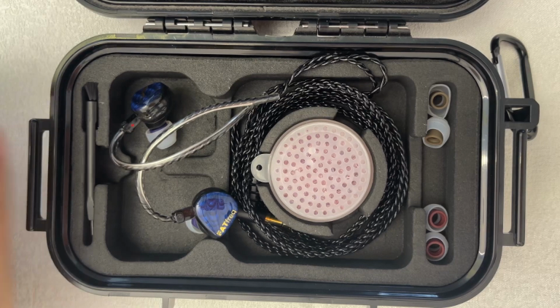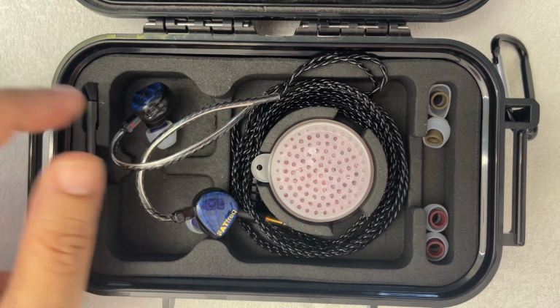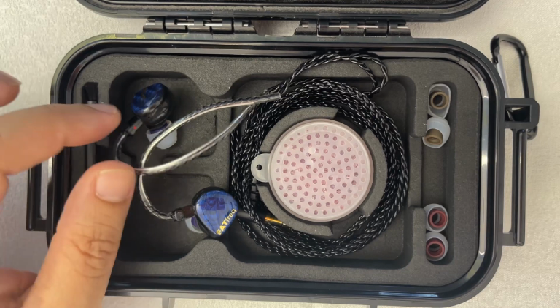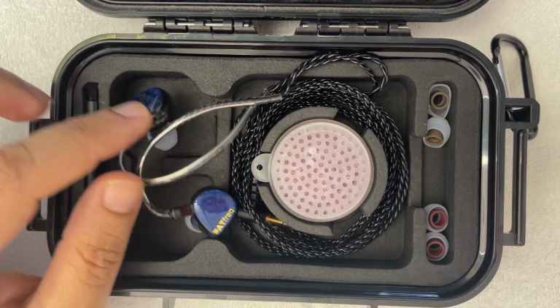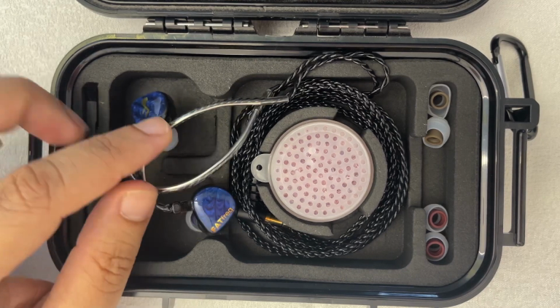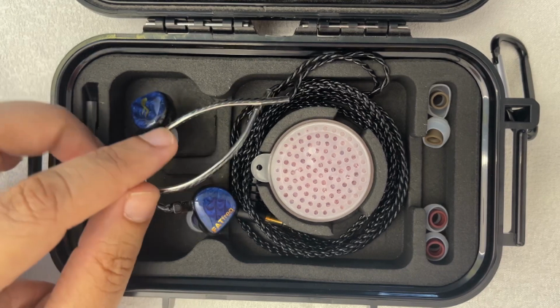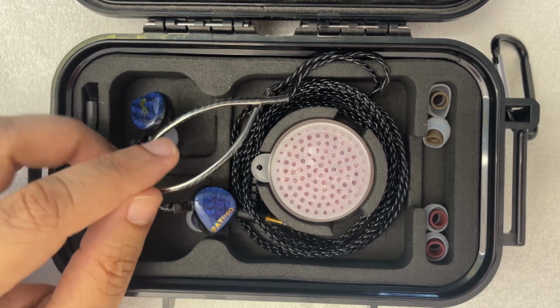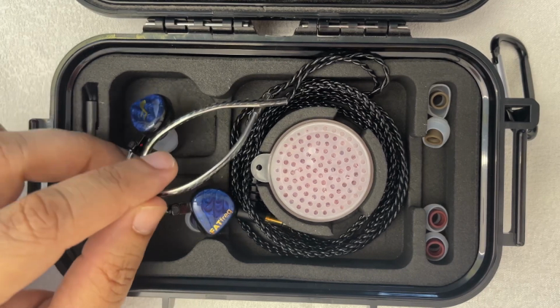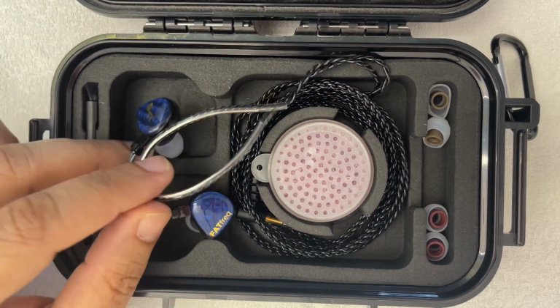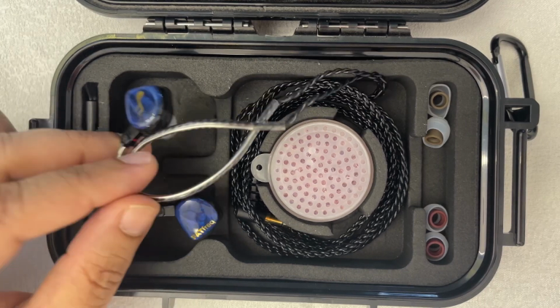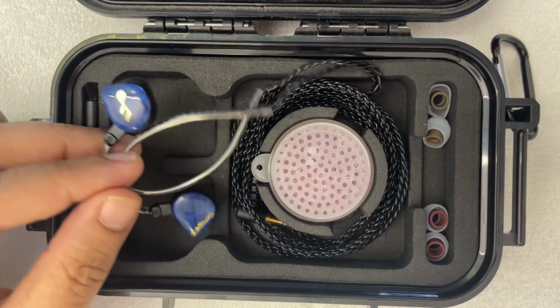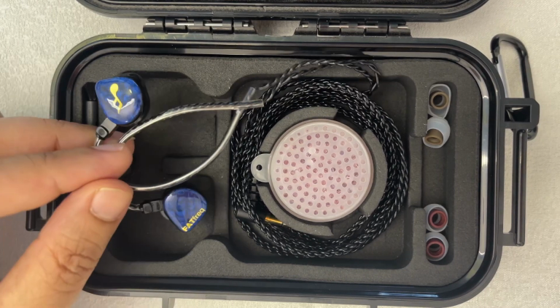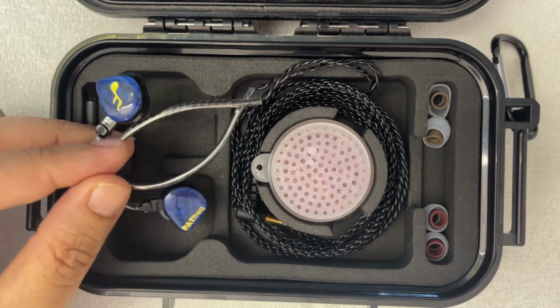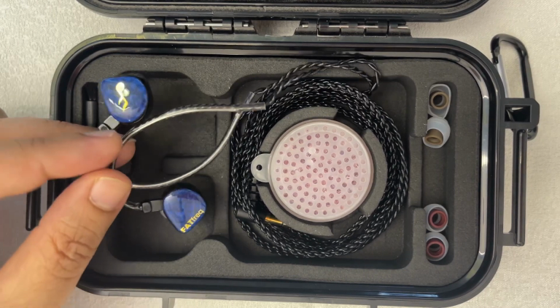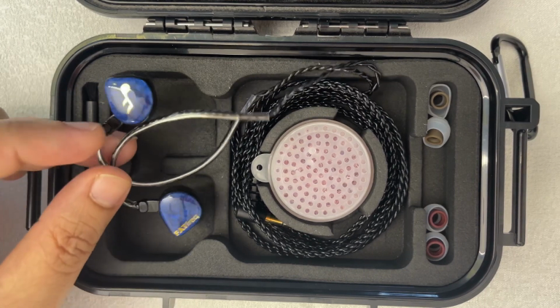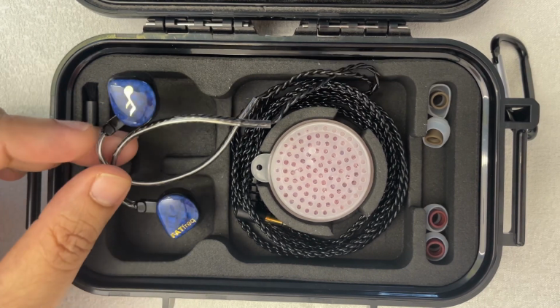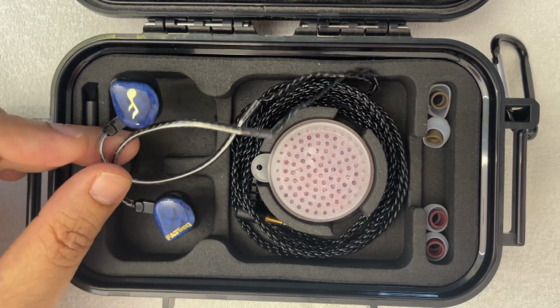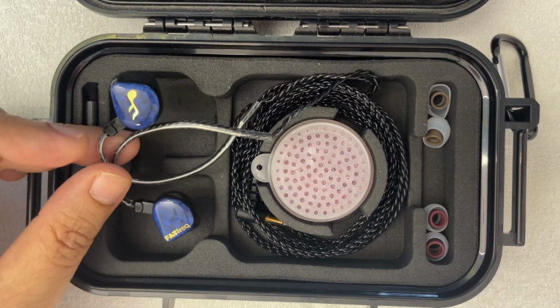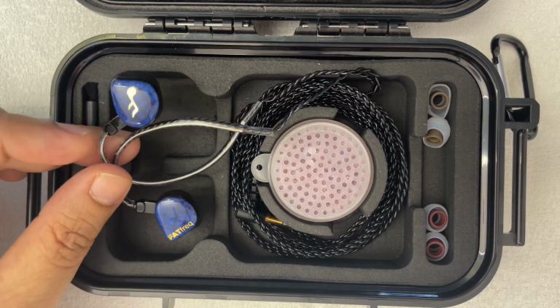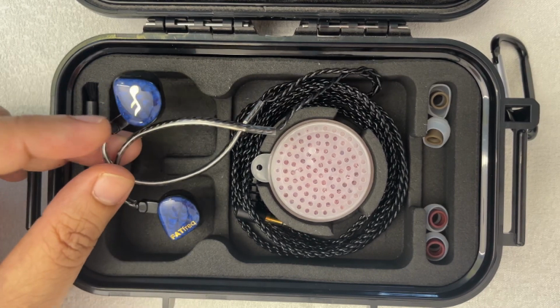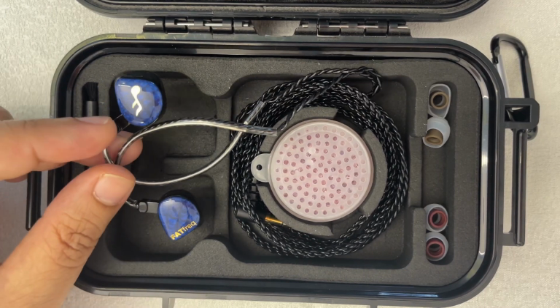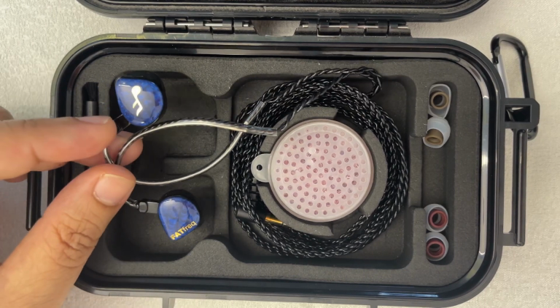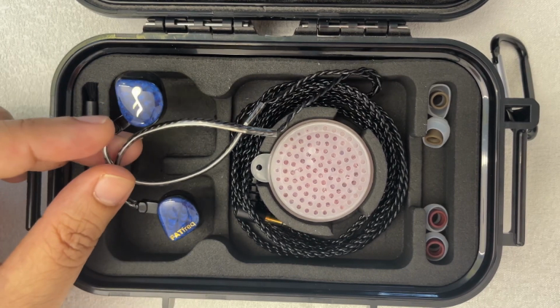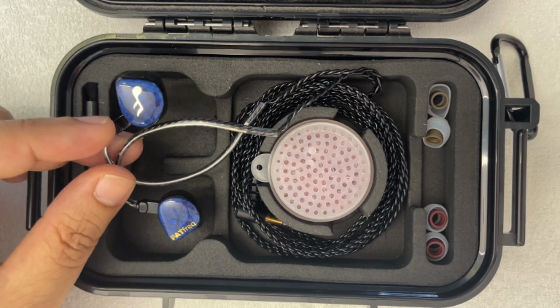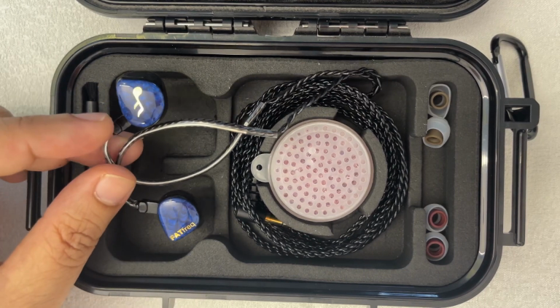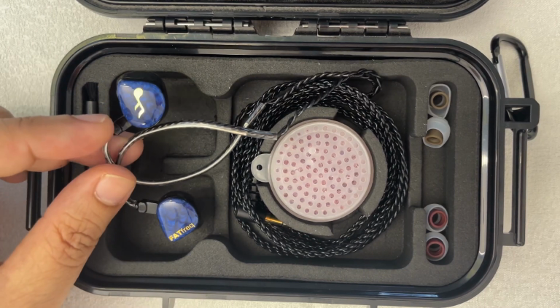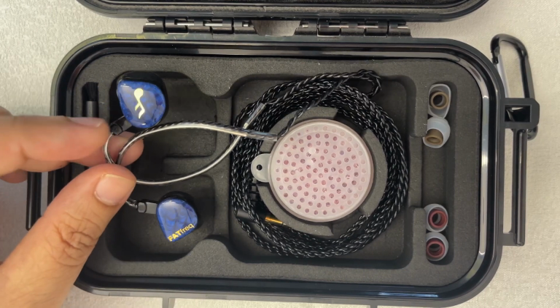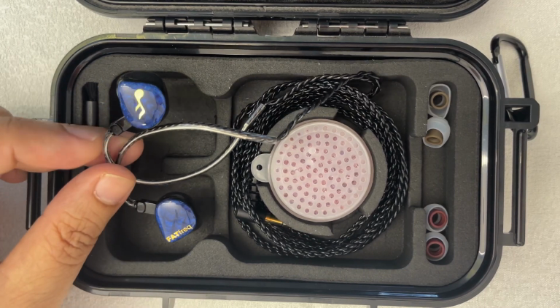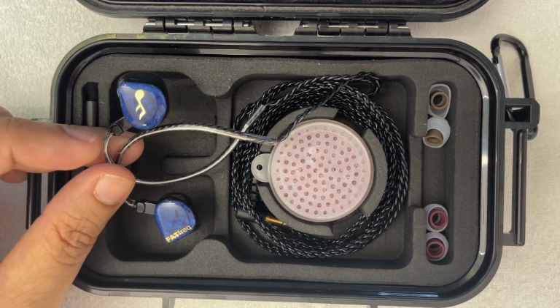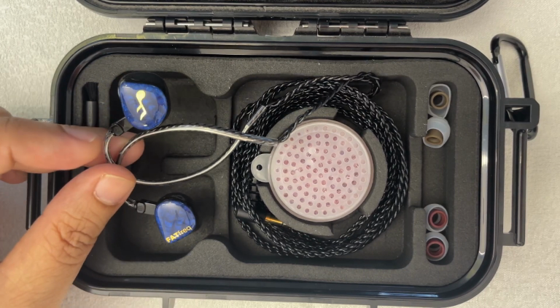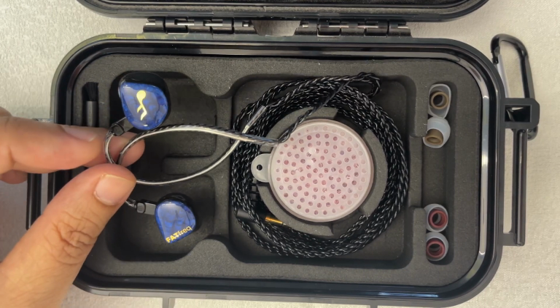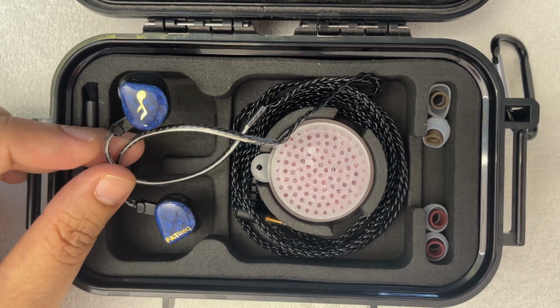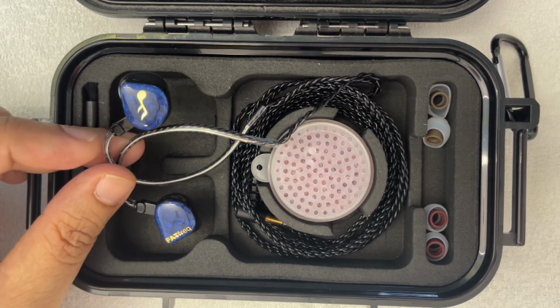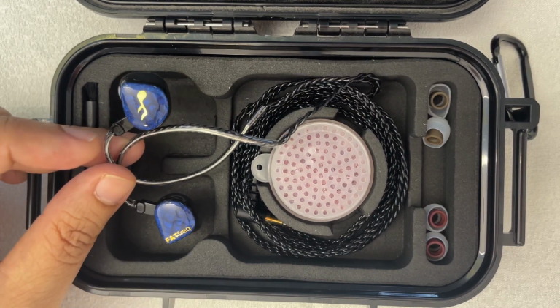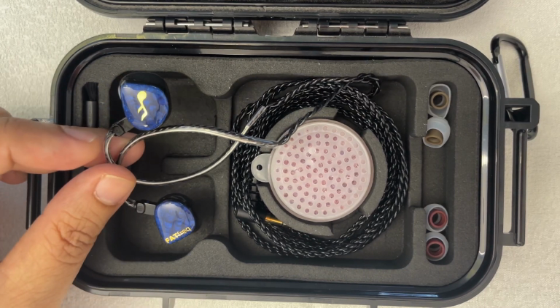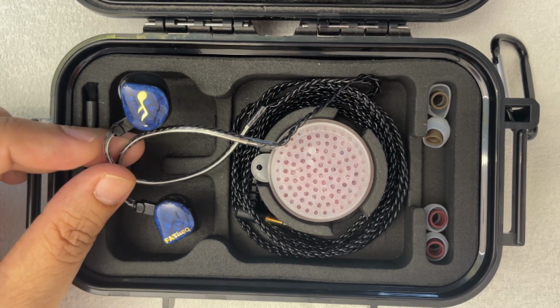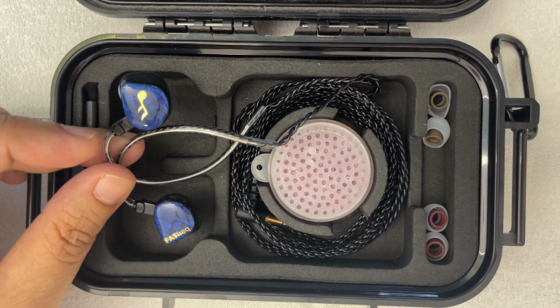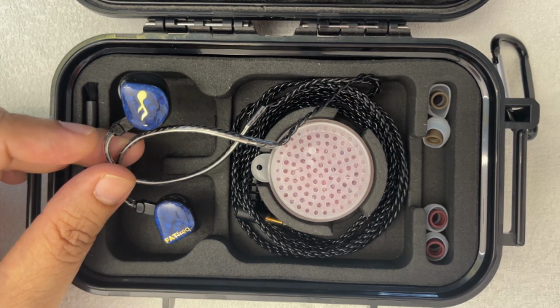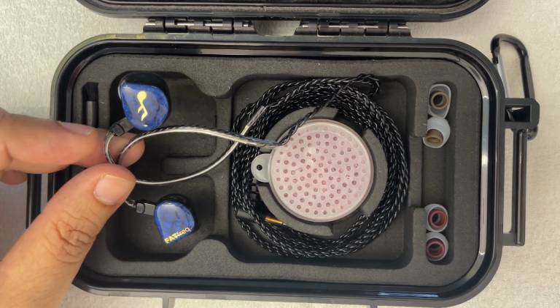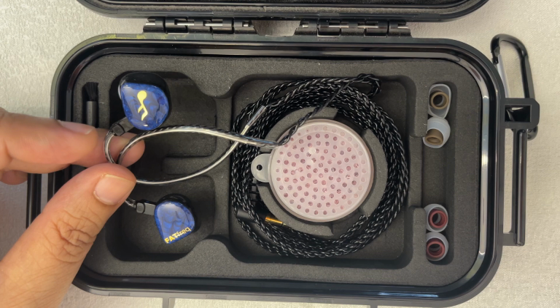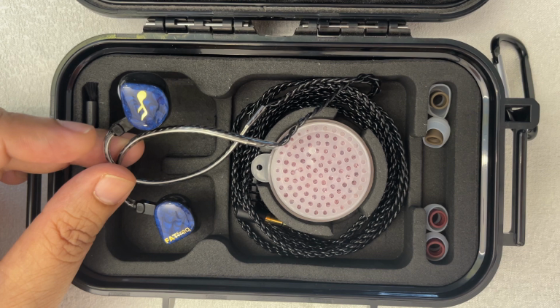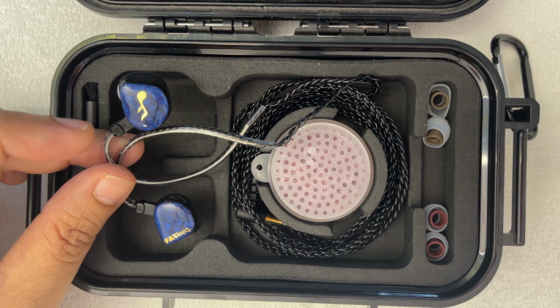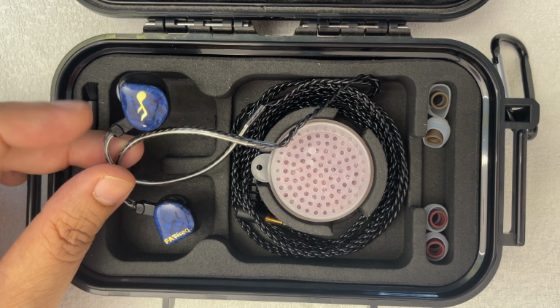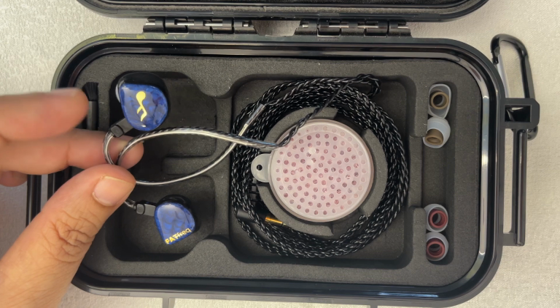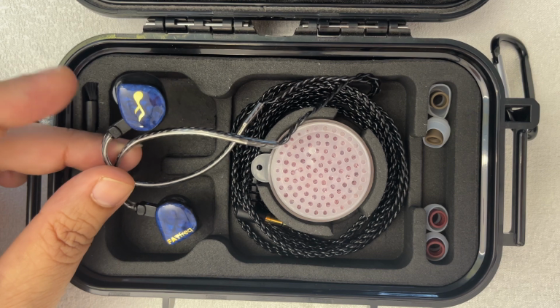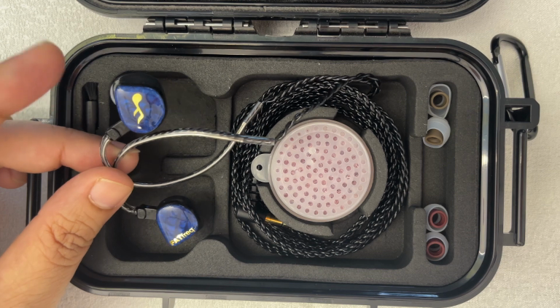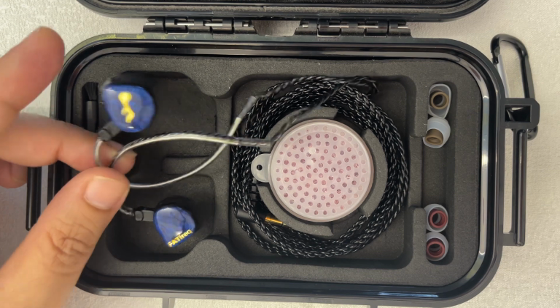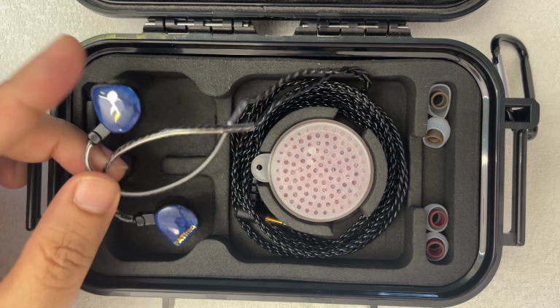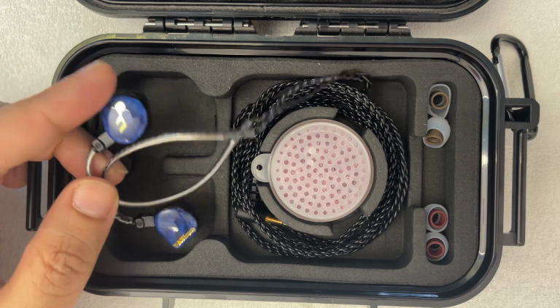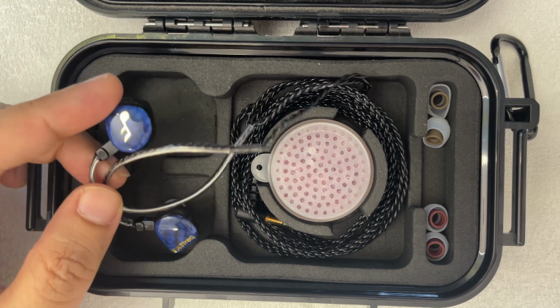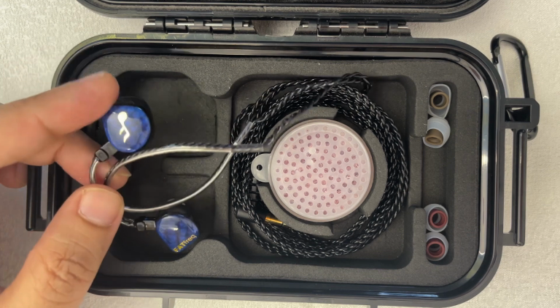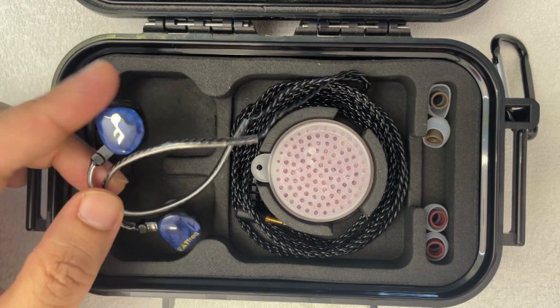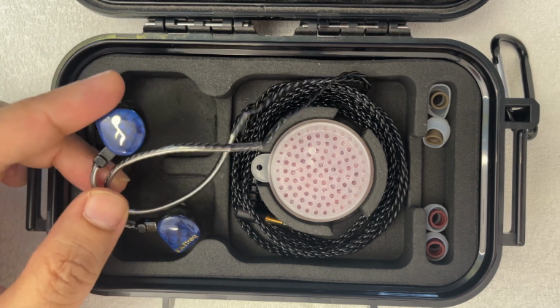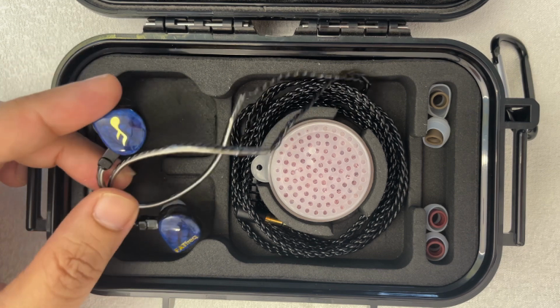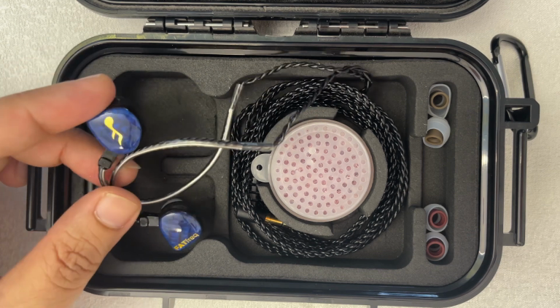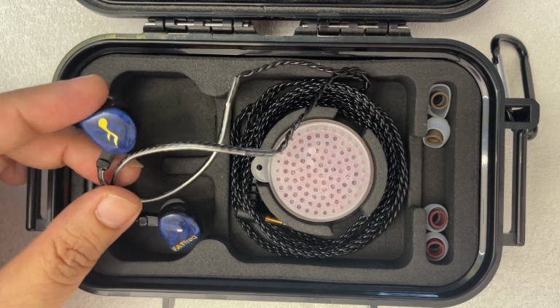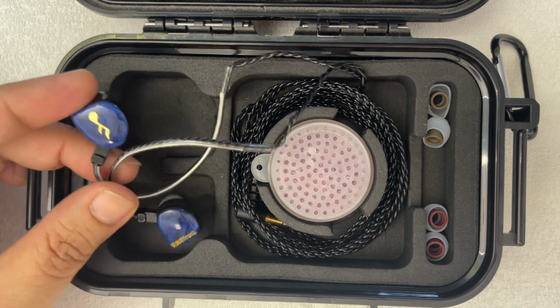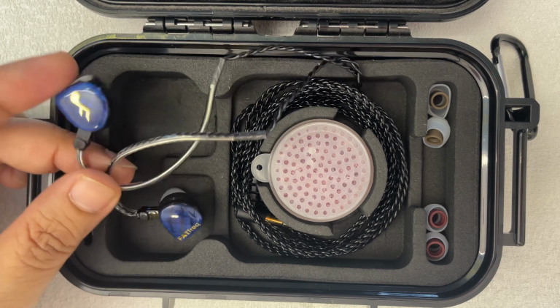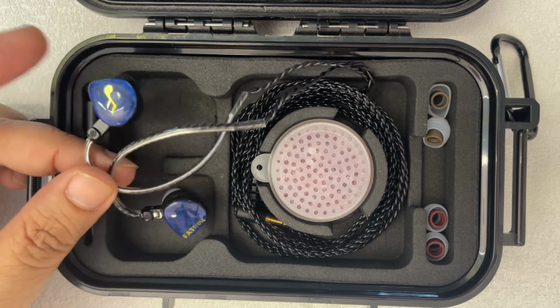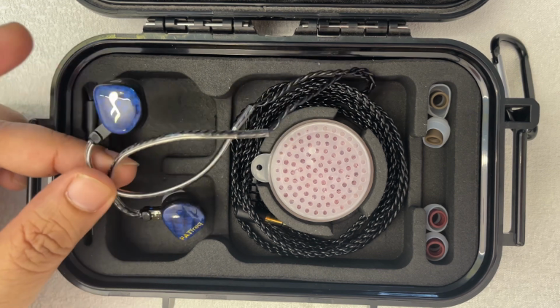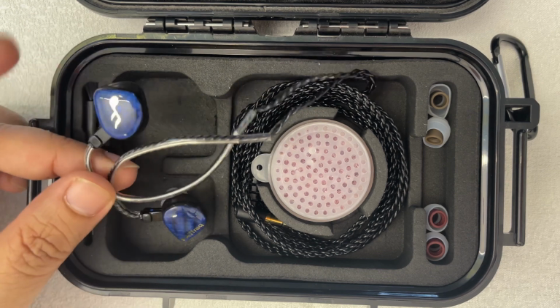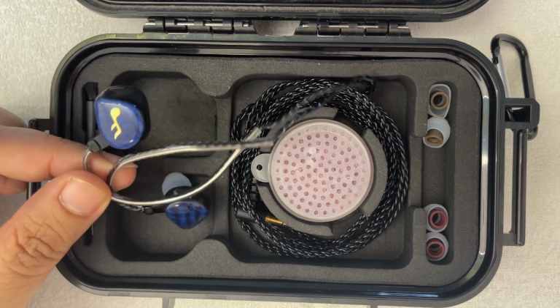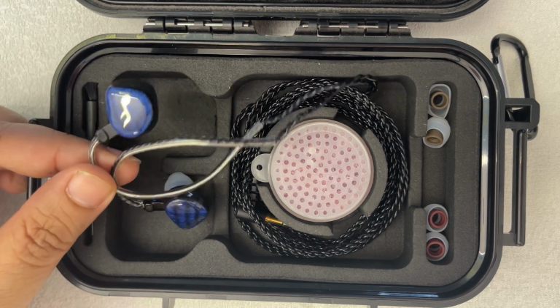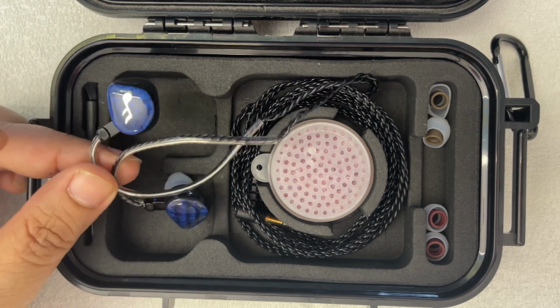Hi everyone, Sajid Amit here and welcome to my review of the FatFreq Maestro Mini — or rather Fat Freak Maestro Mini for short.